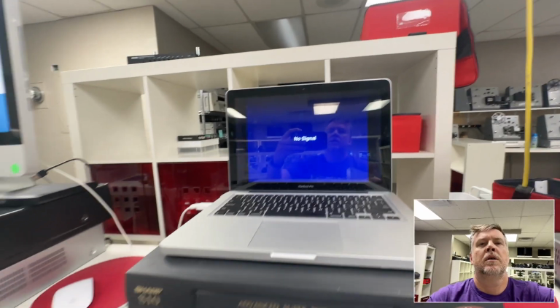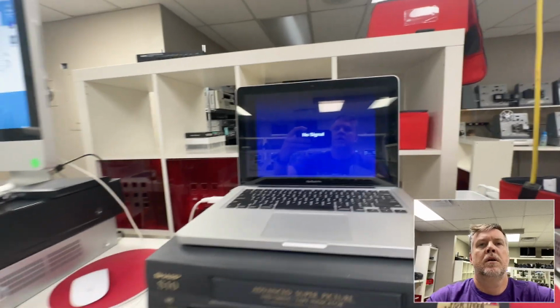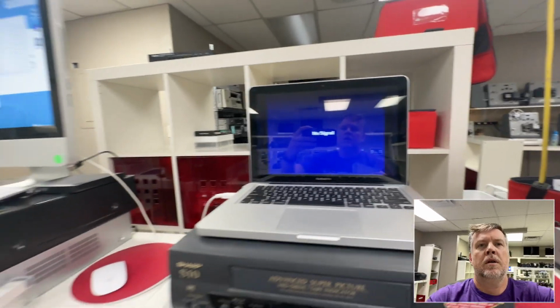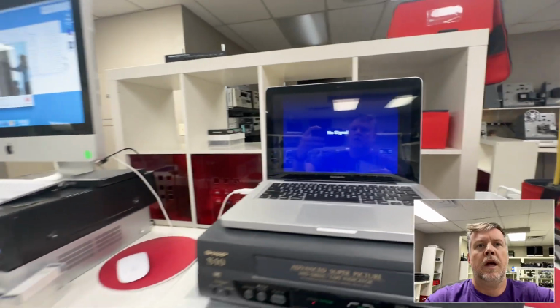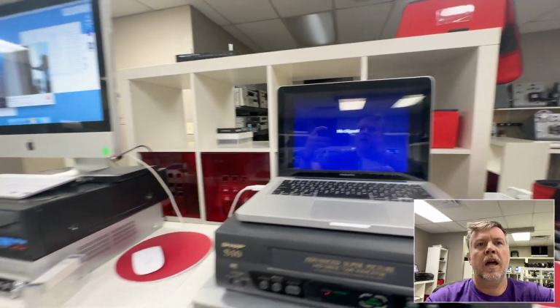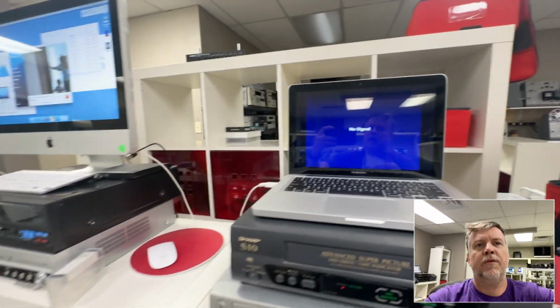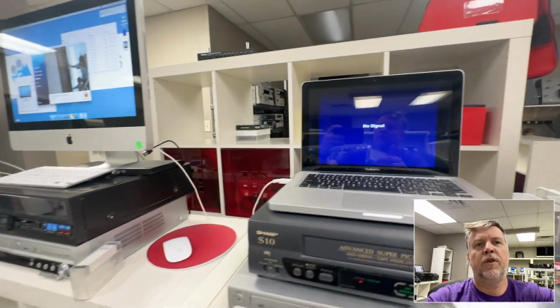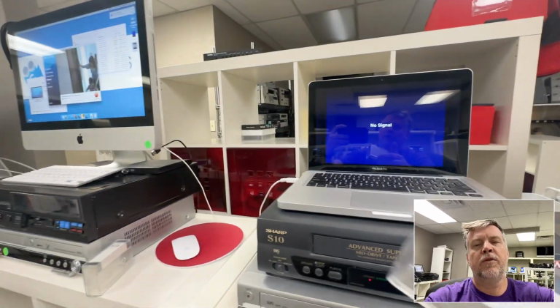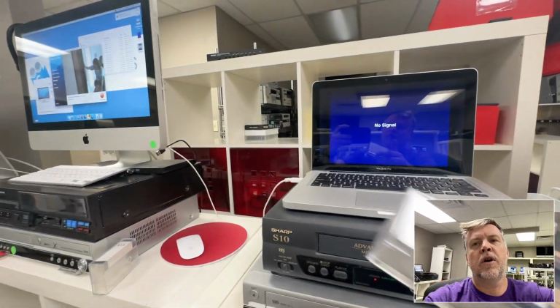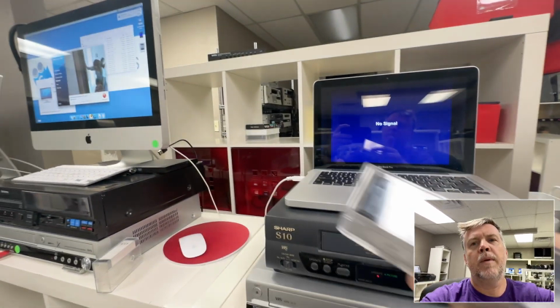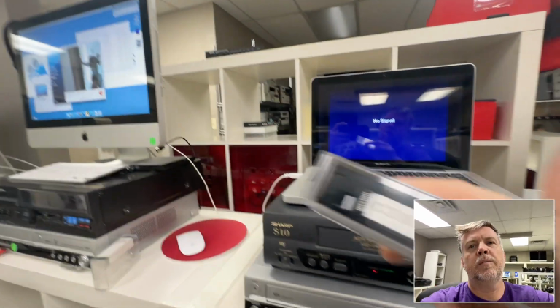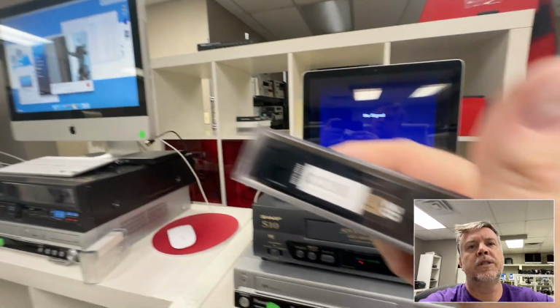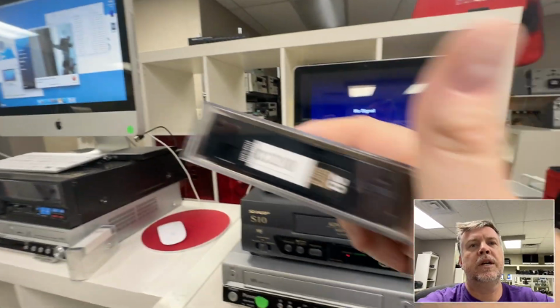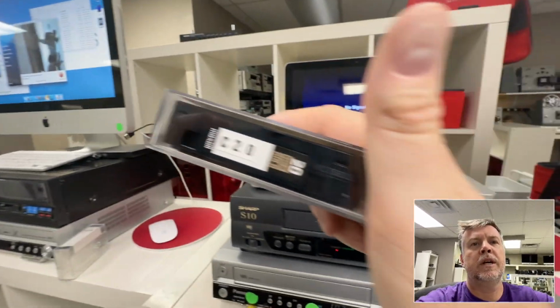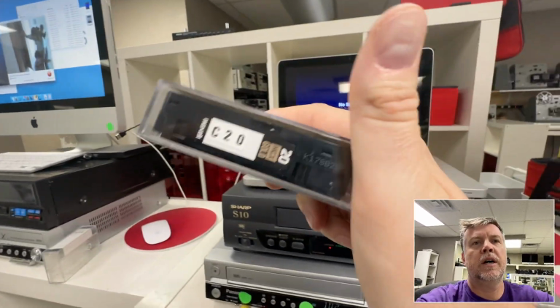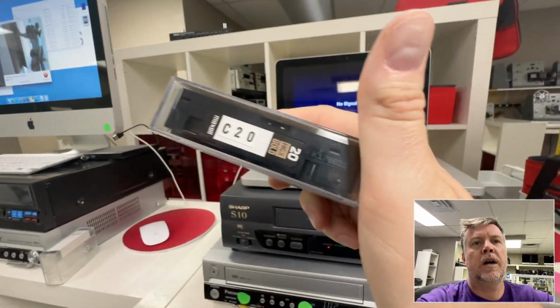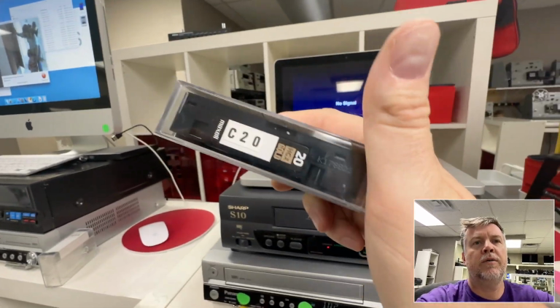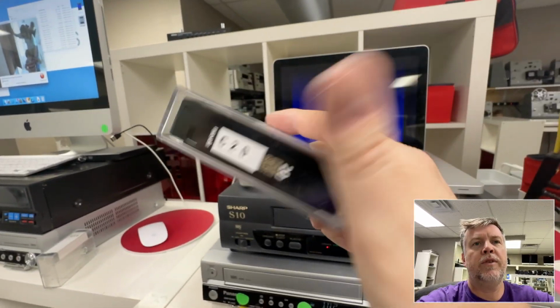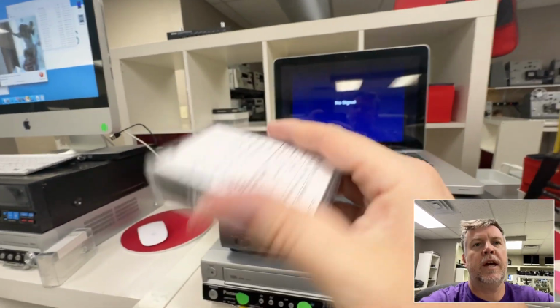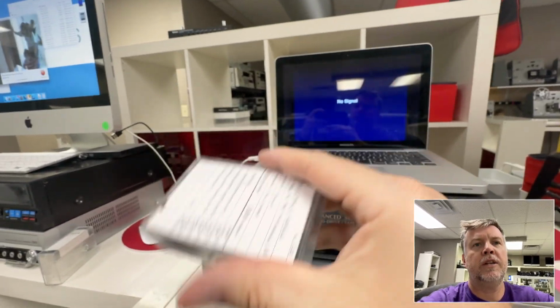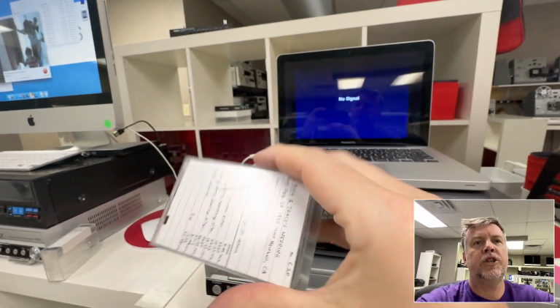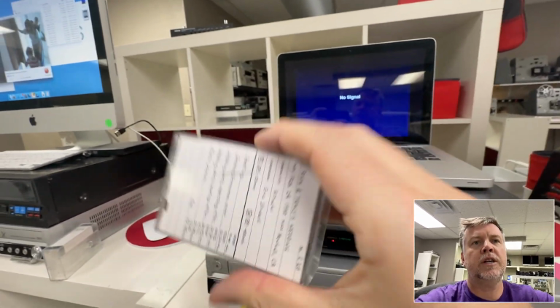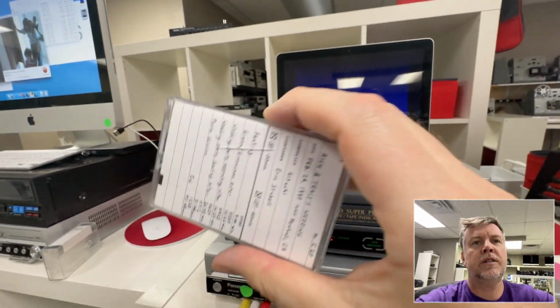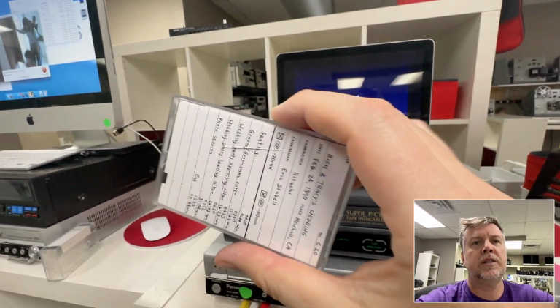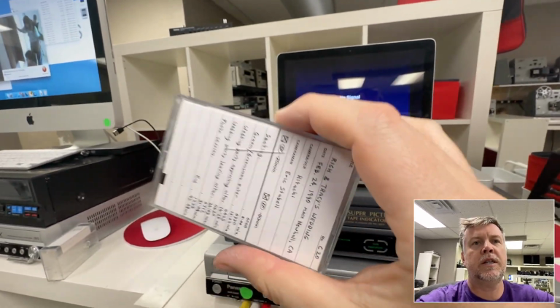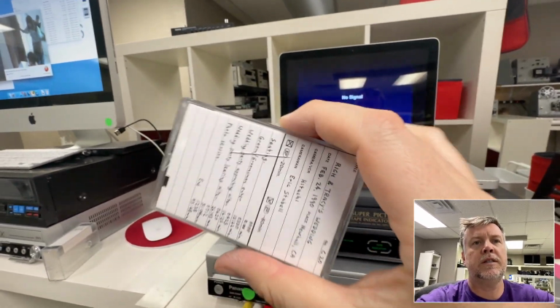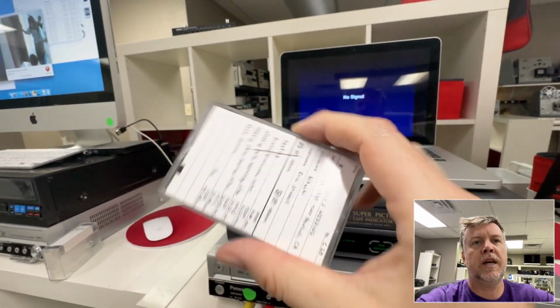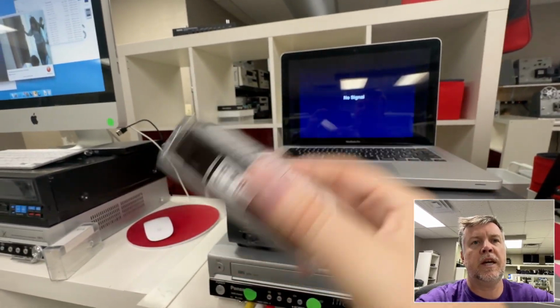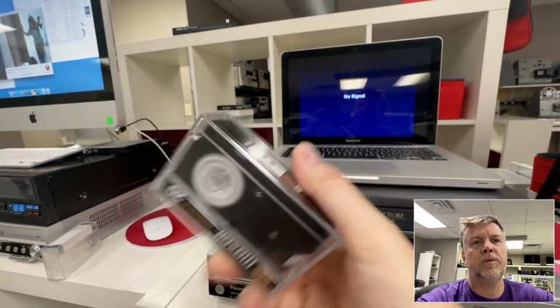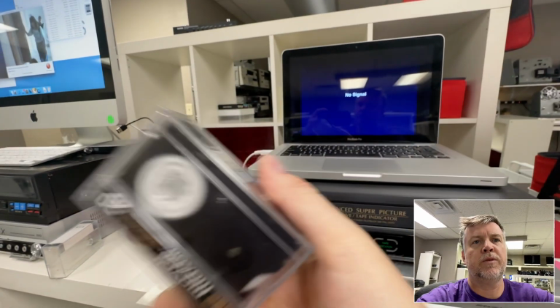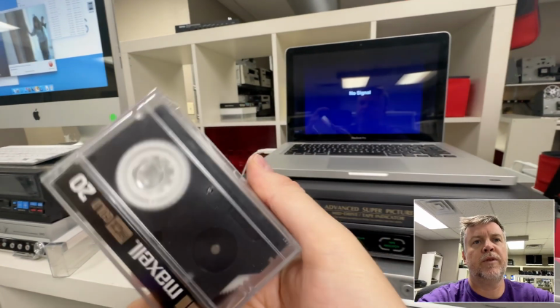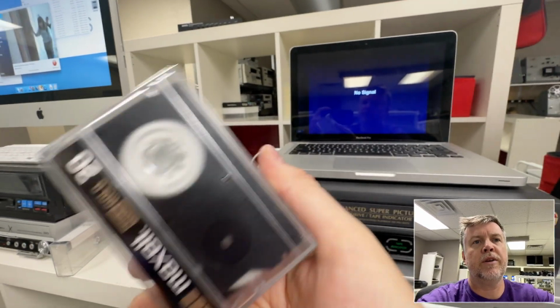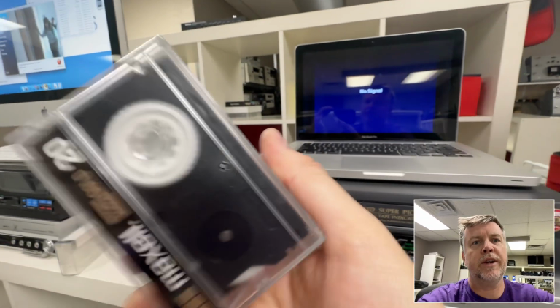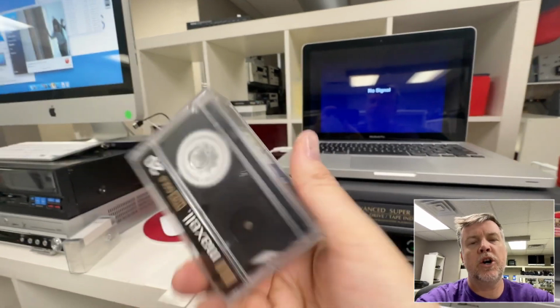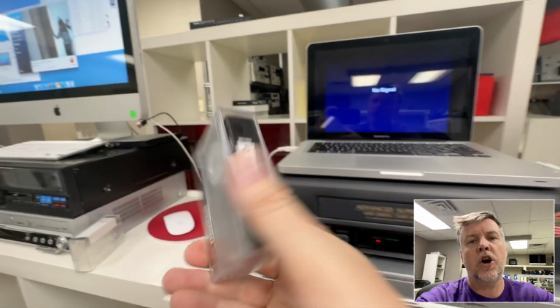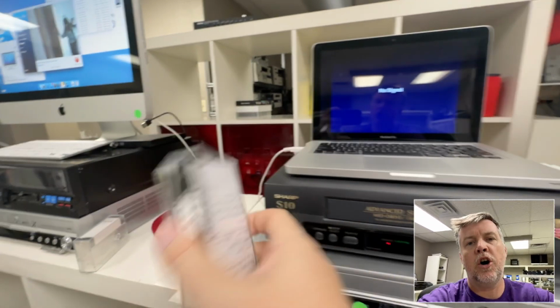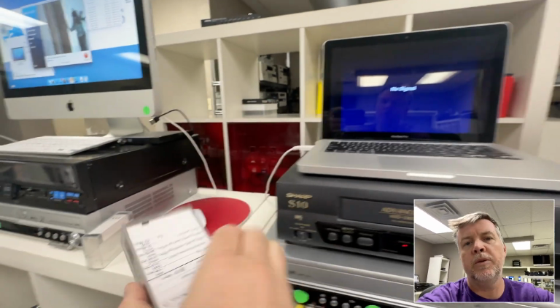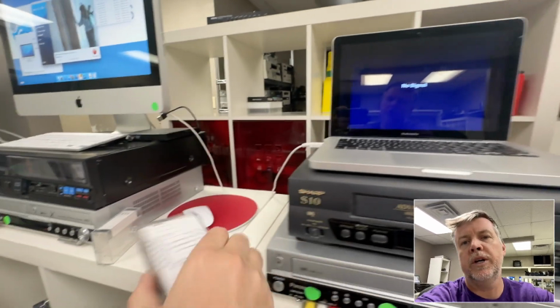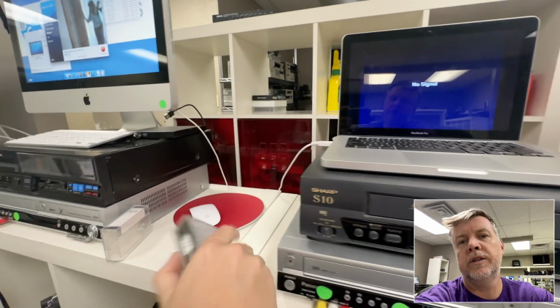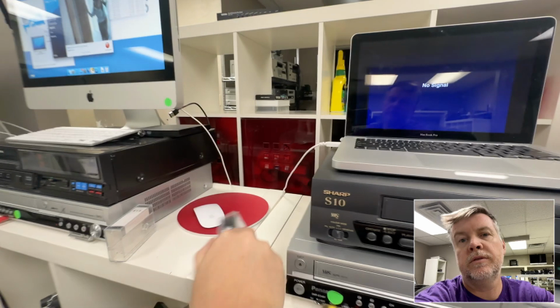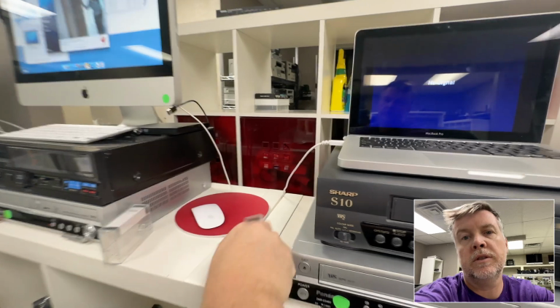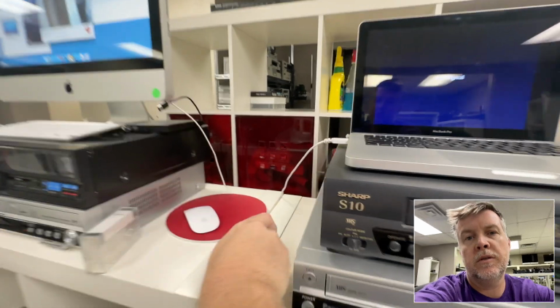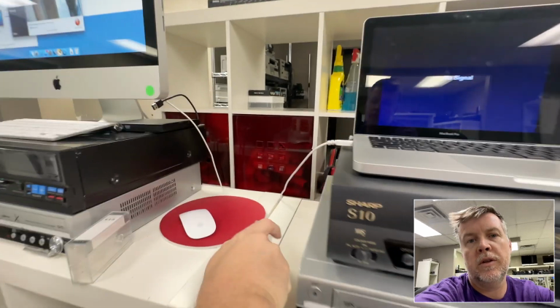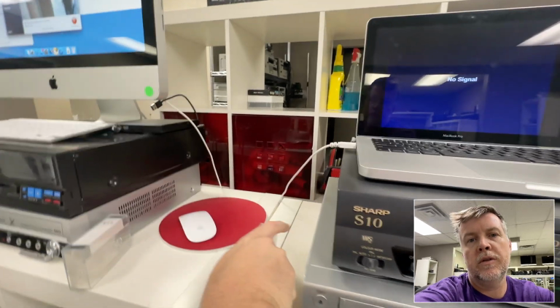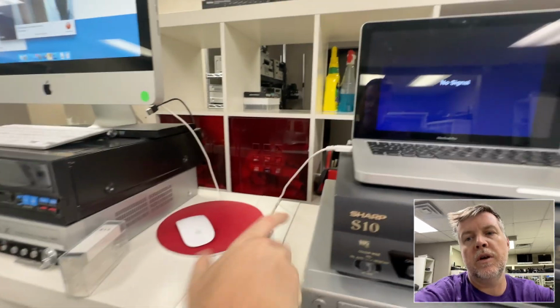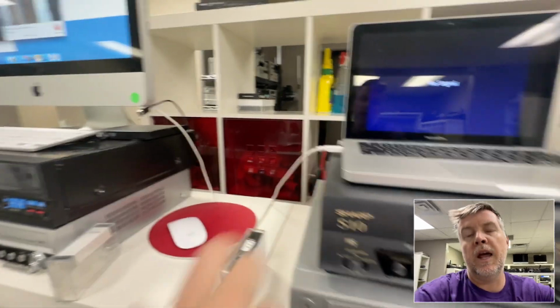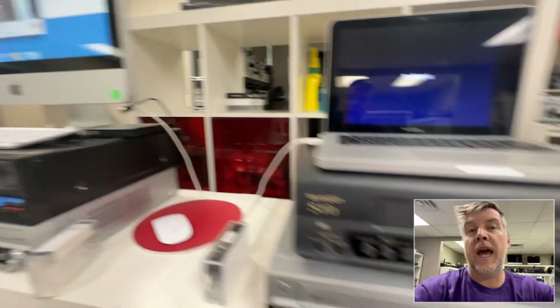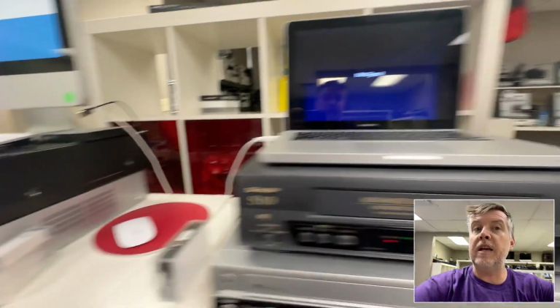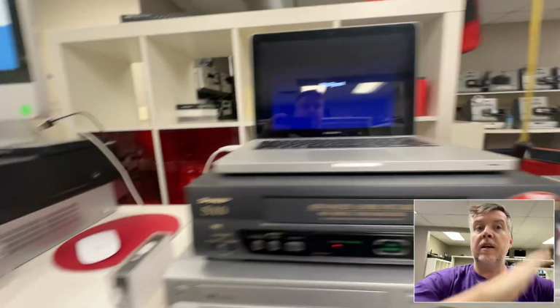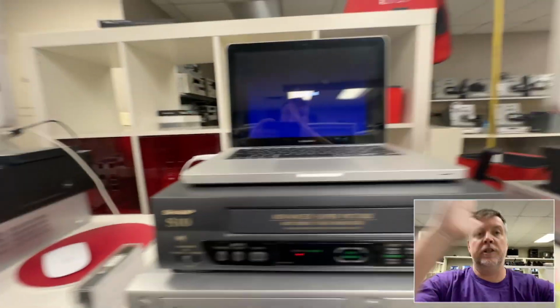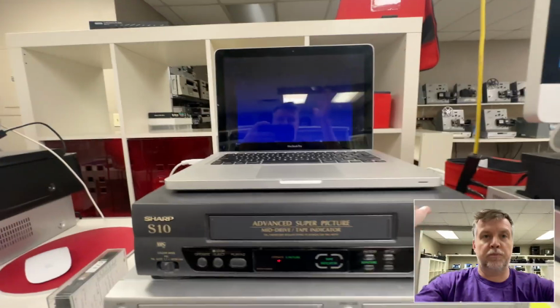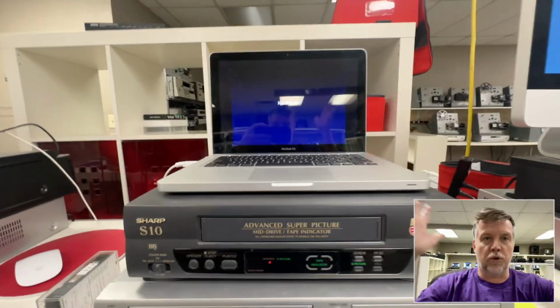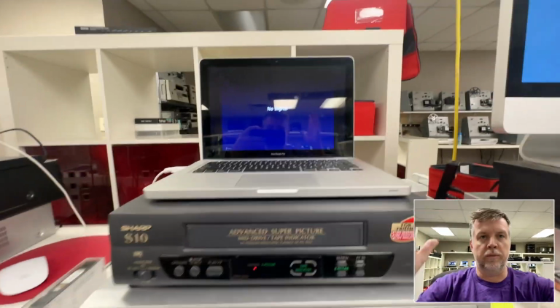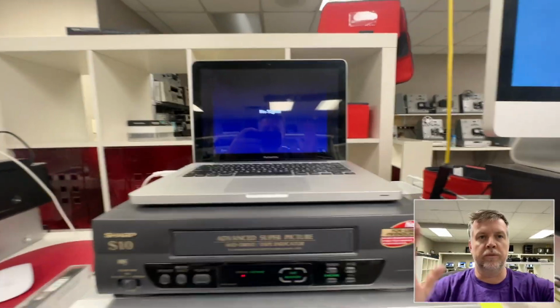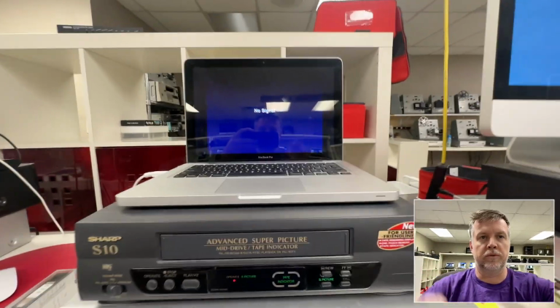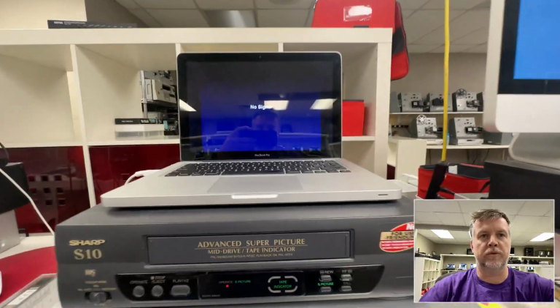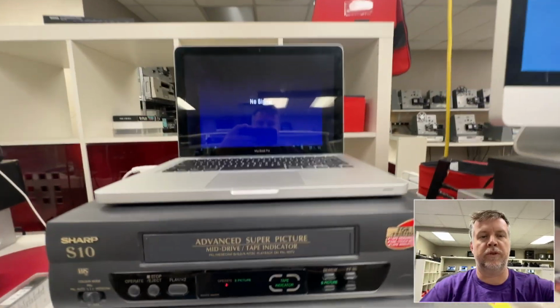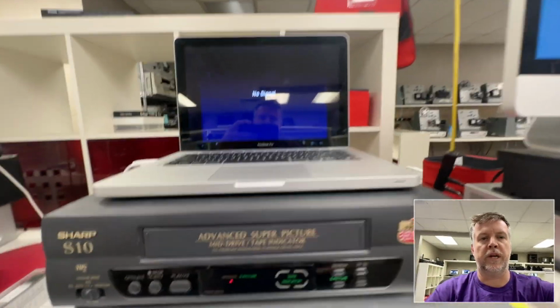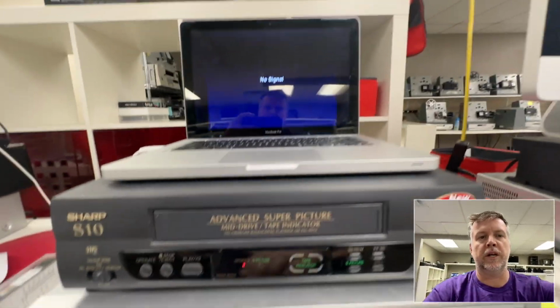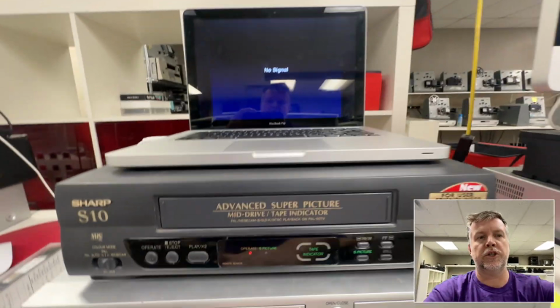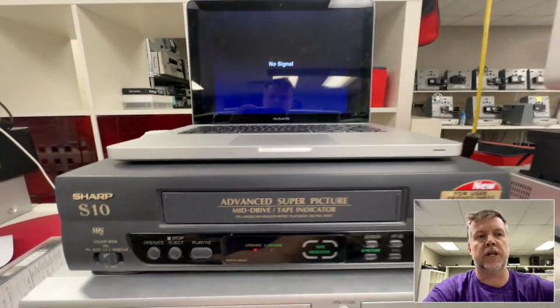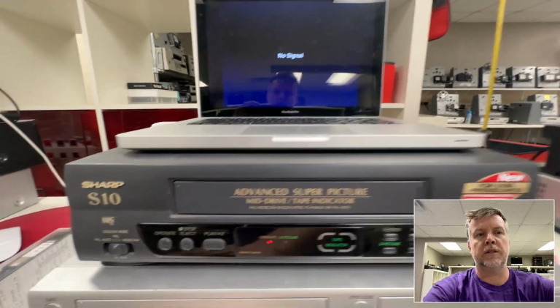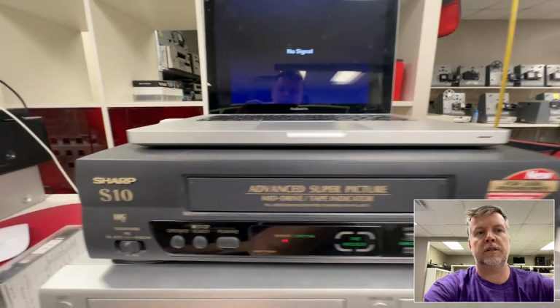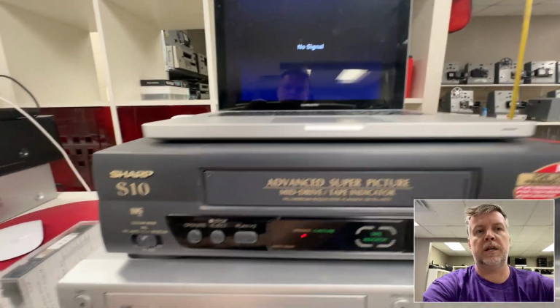Hey, Phil from Got Memories here. VHSC tapes — very common, and the endless problems with VHSC.